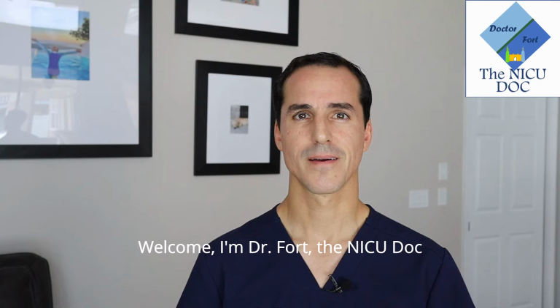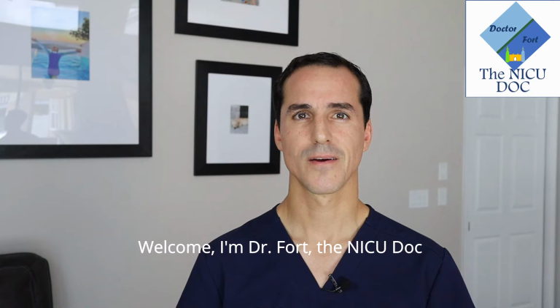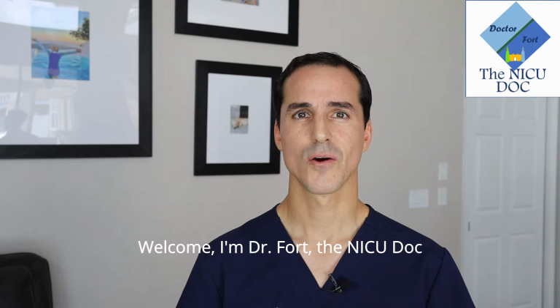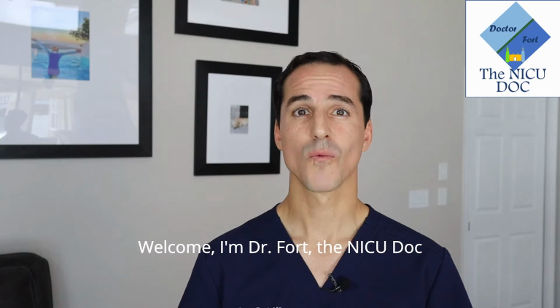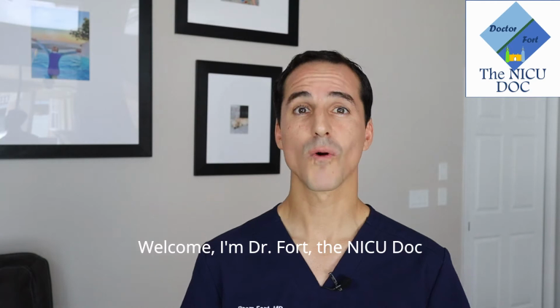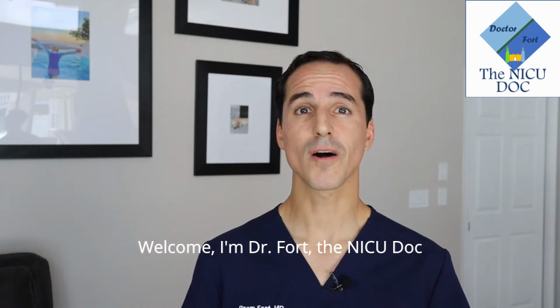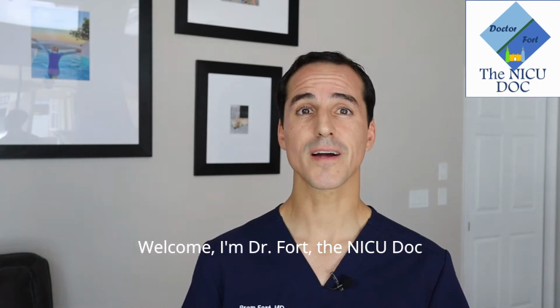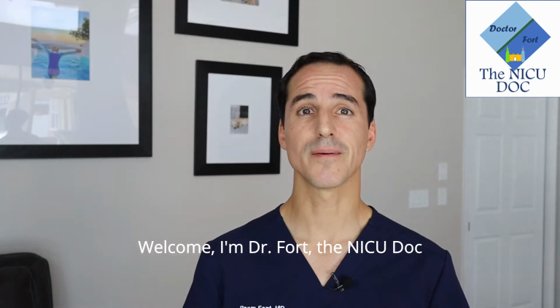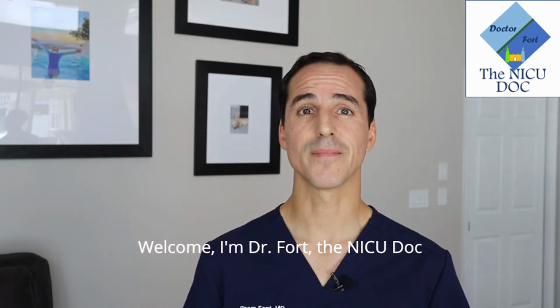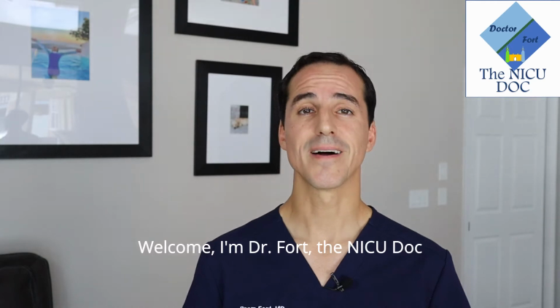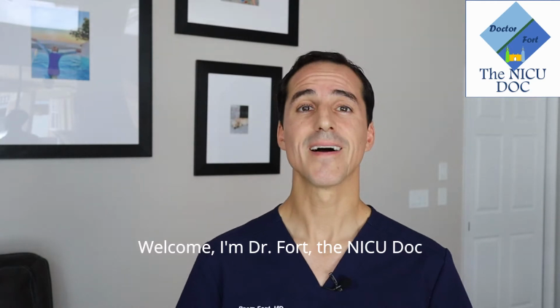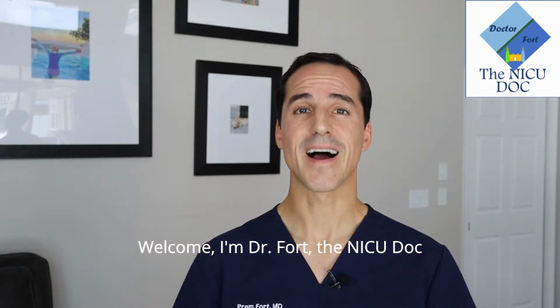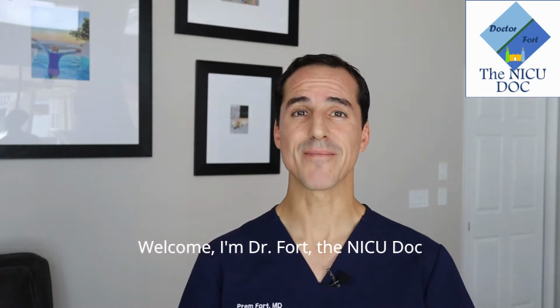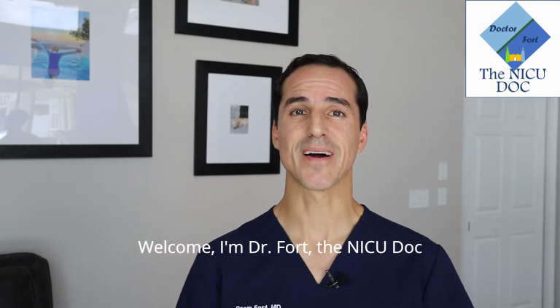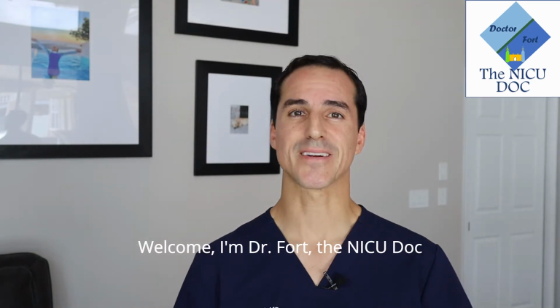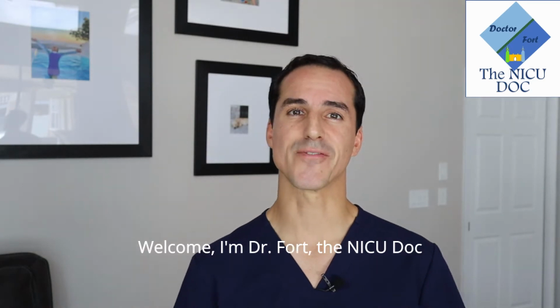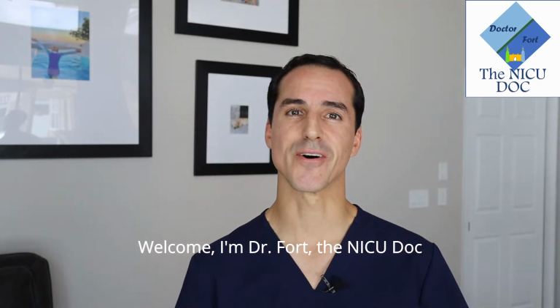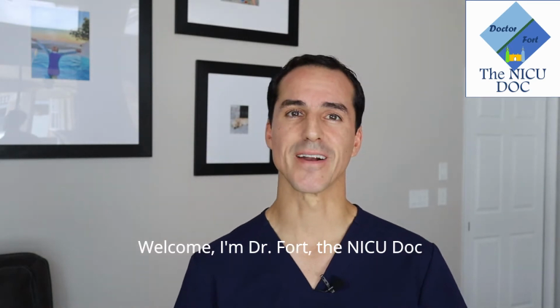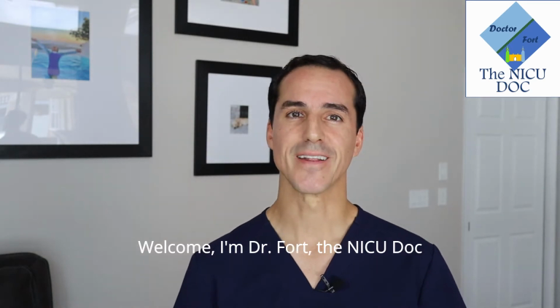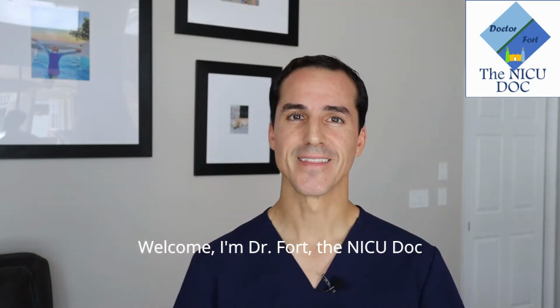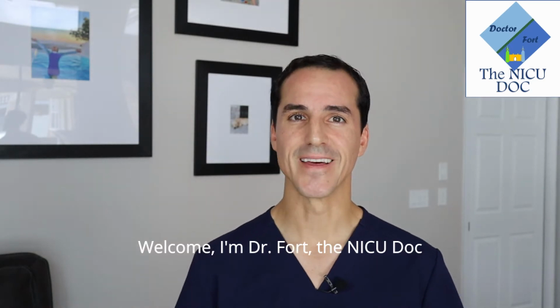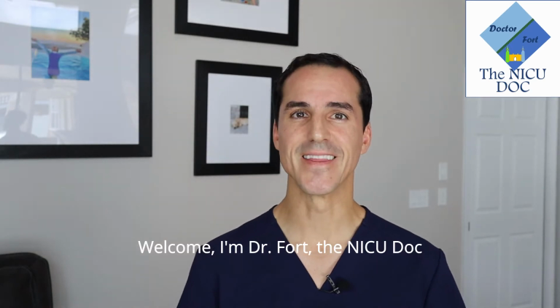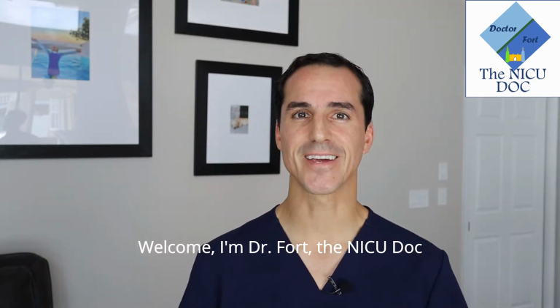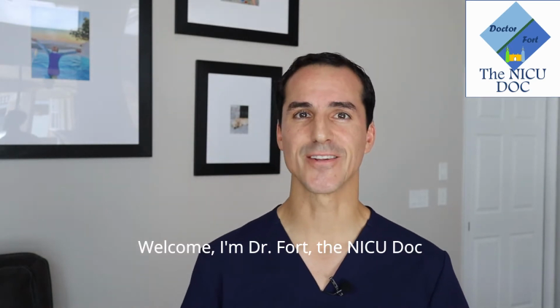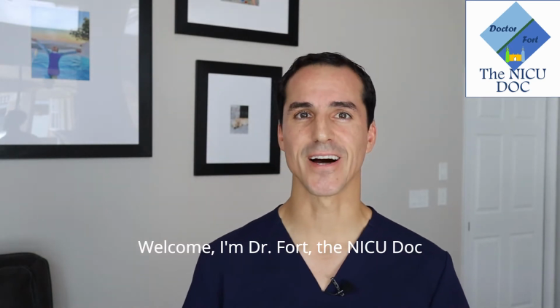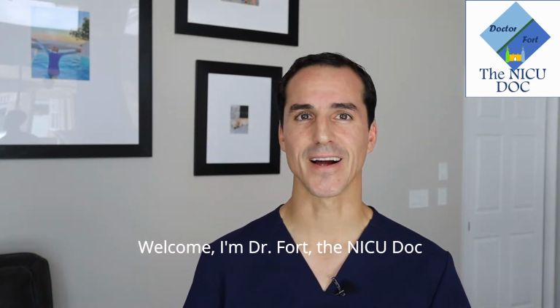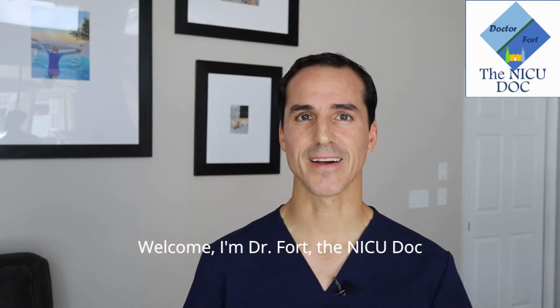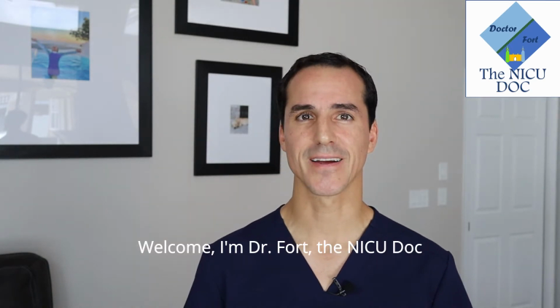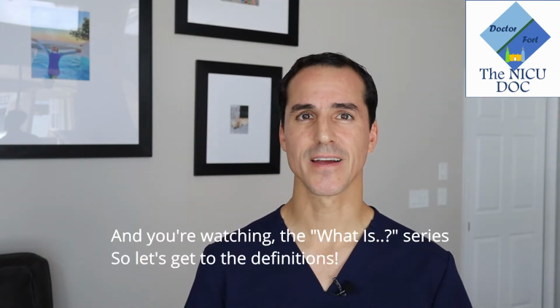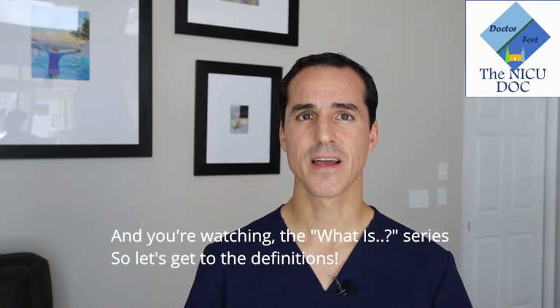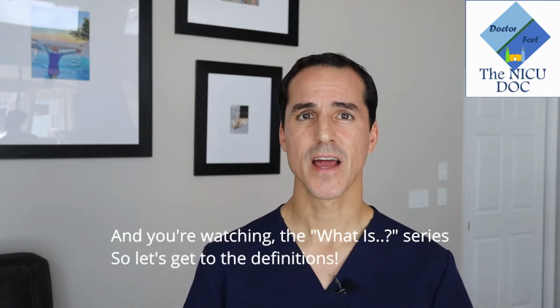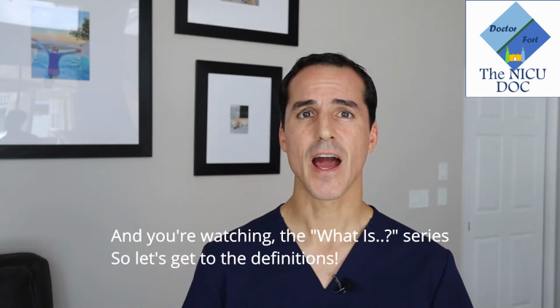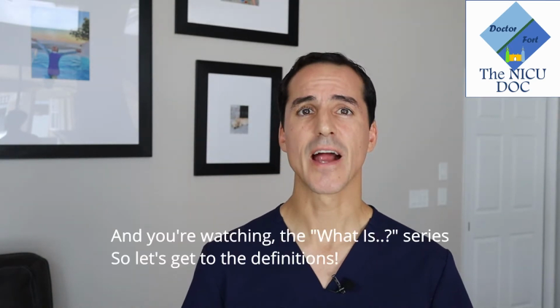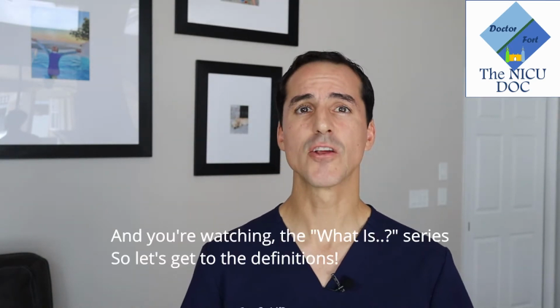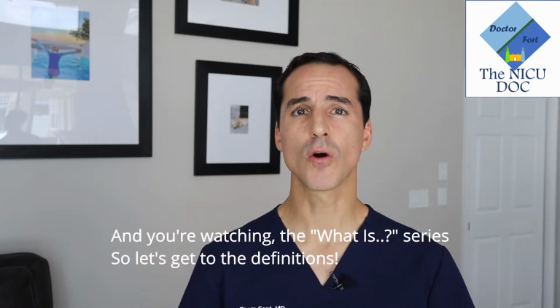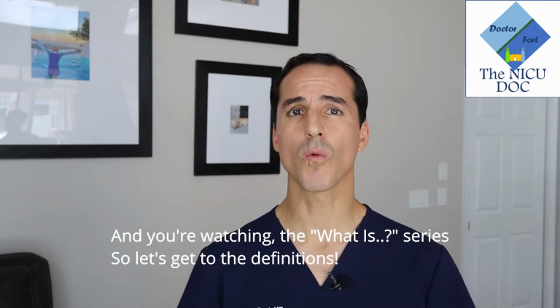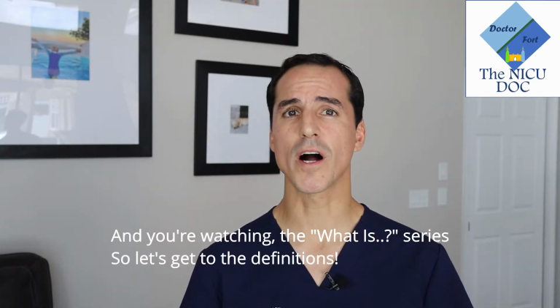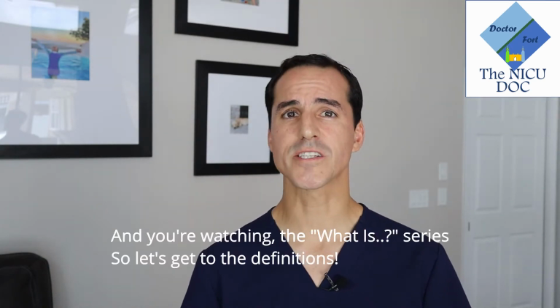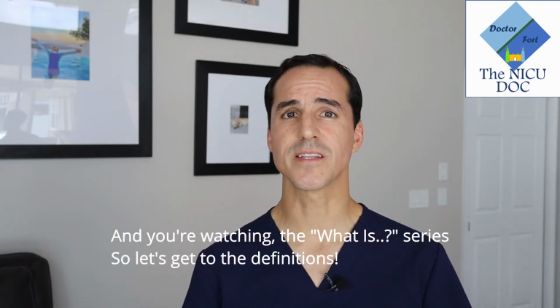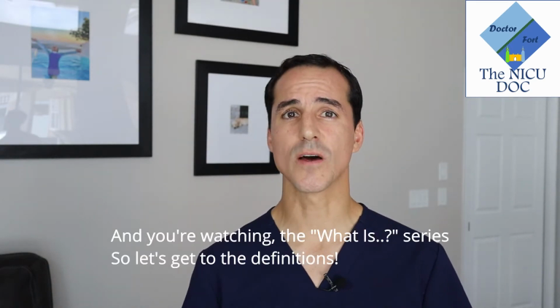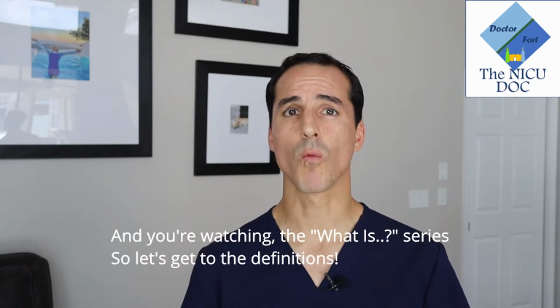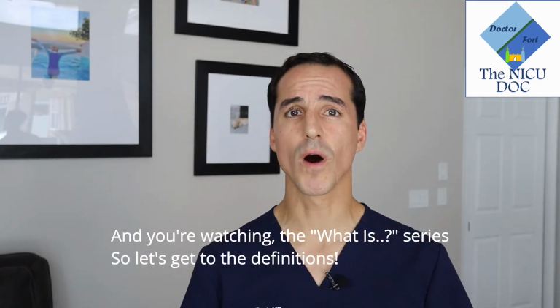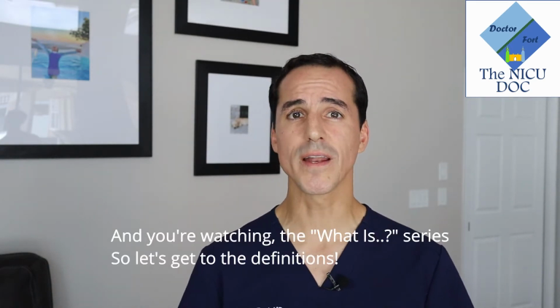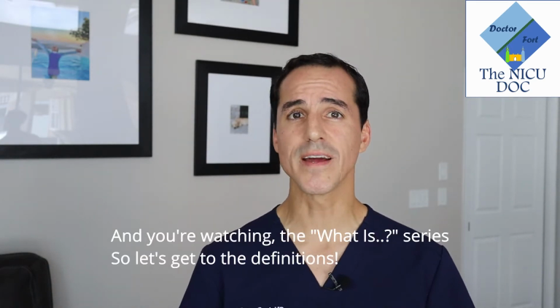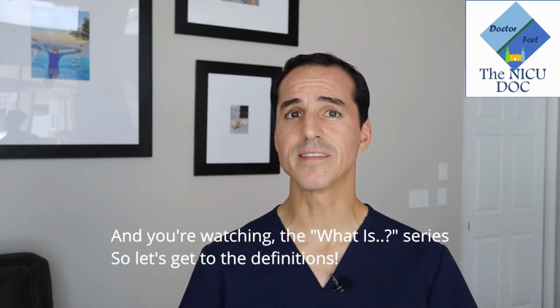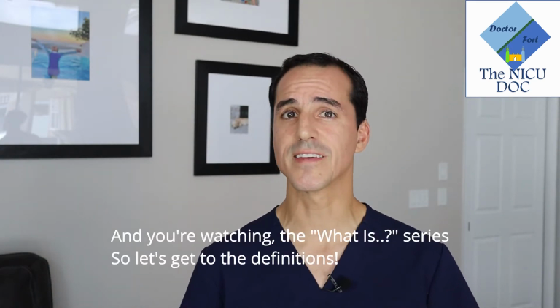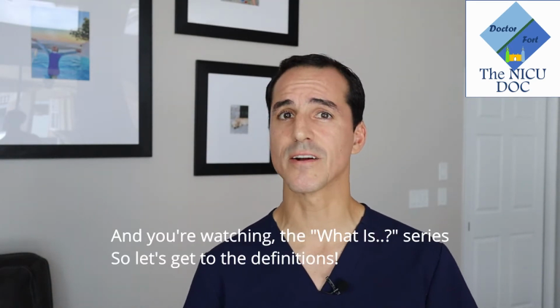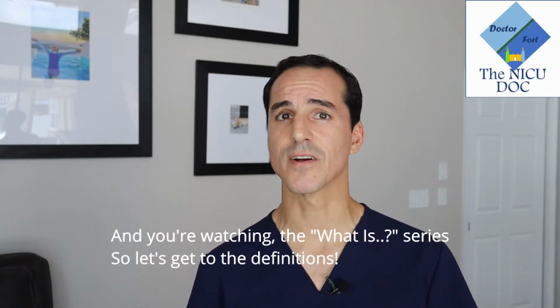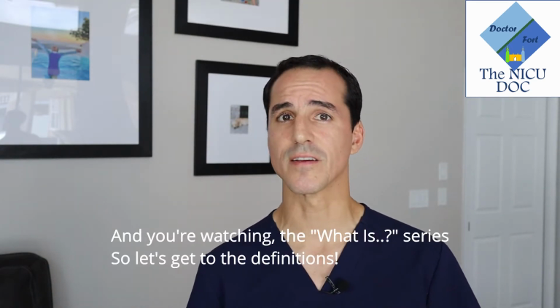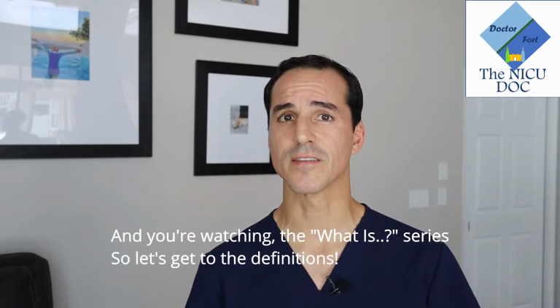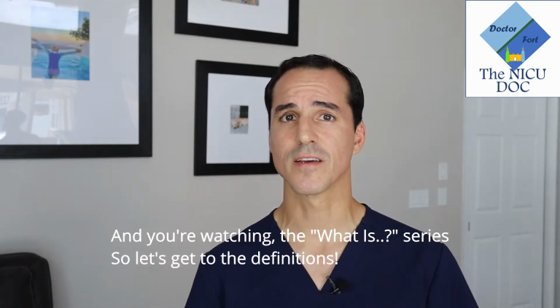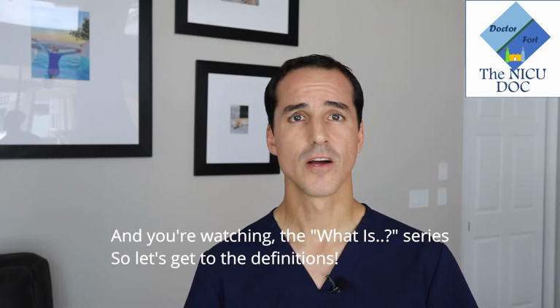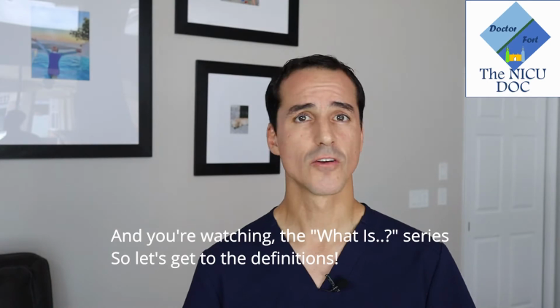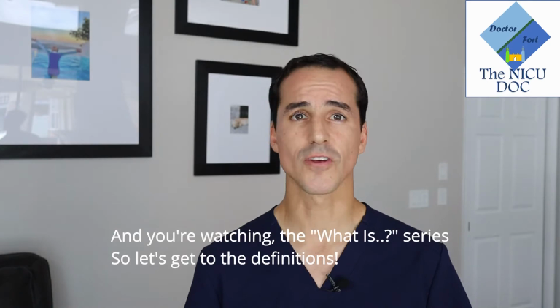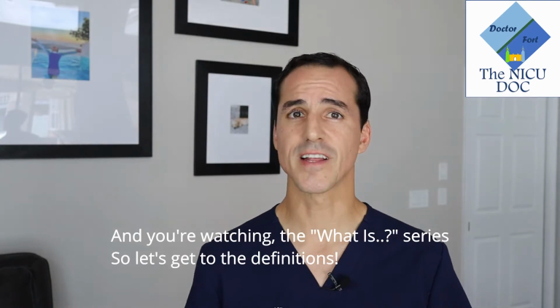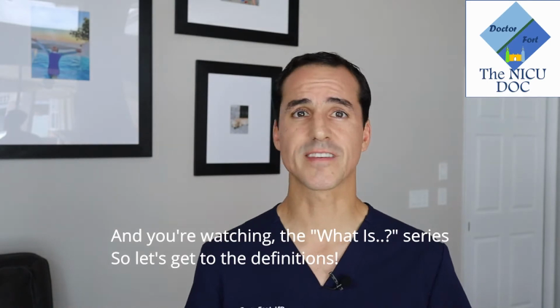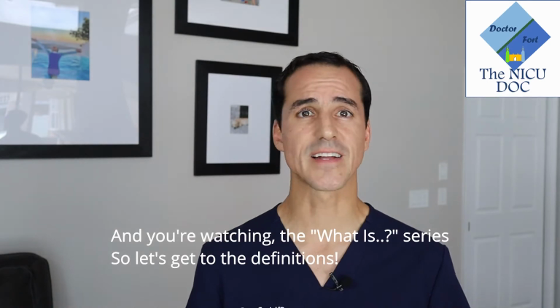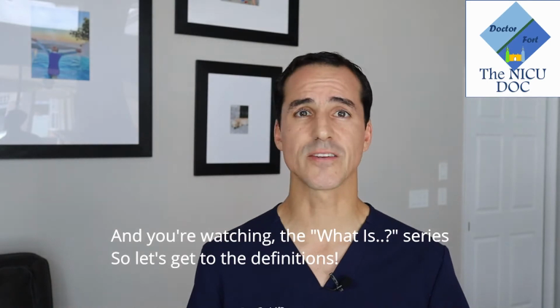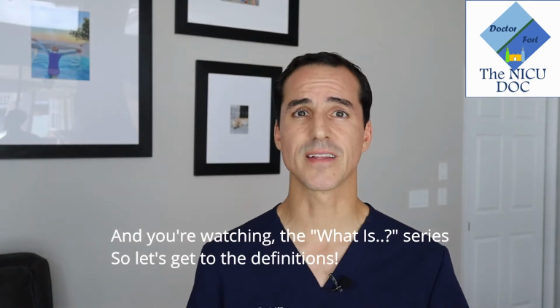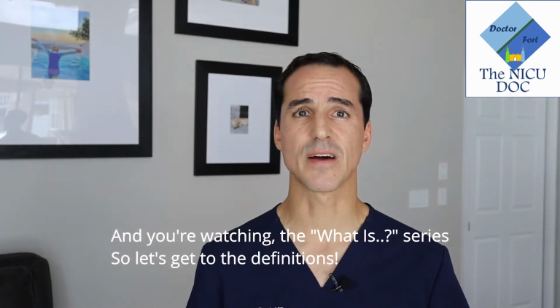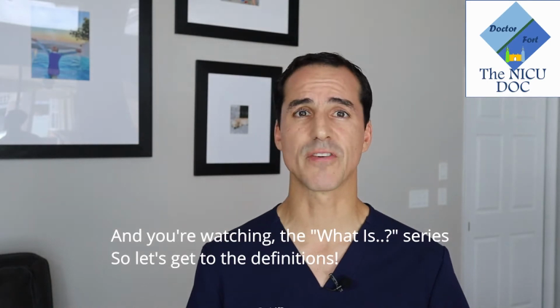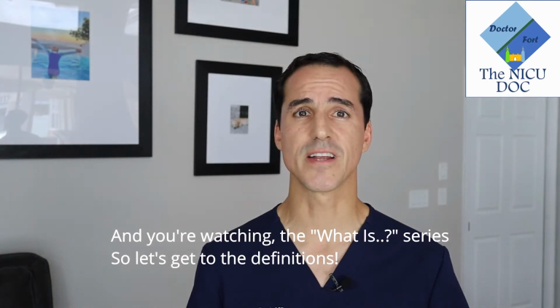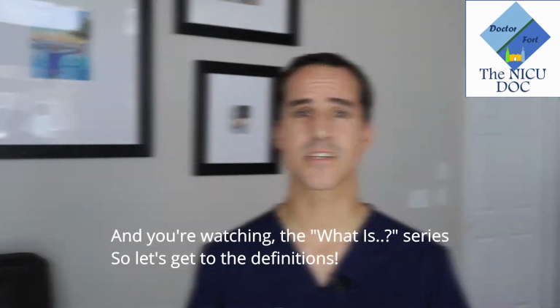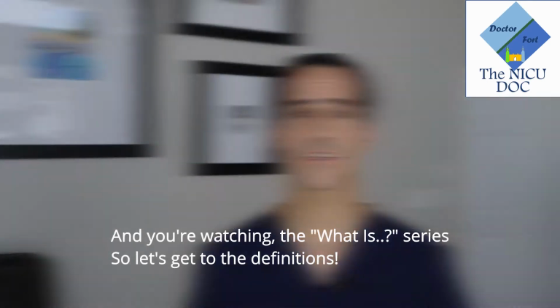Welcome, I'm Dr. Ford, the Nicky Doc, and you're watching the What is Series. So let's get to the definitions.